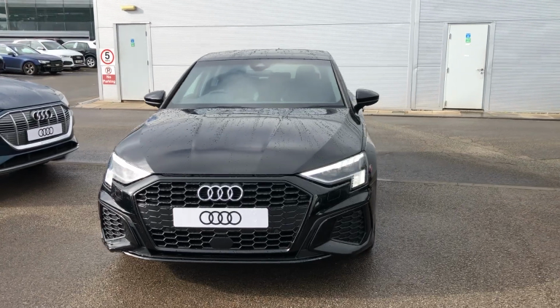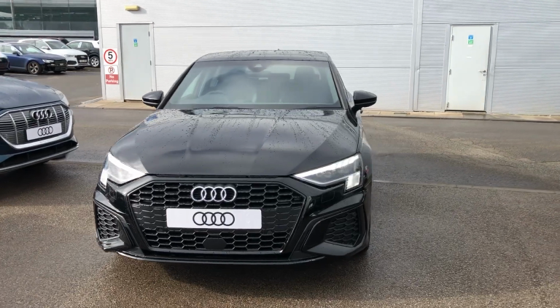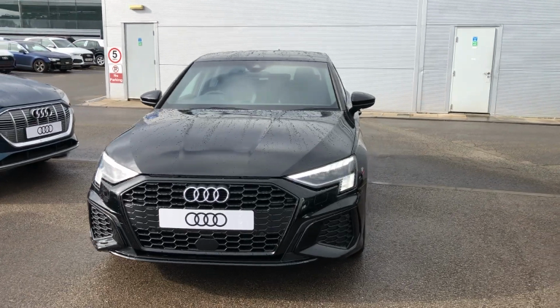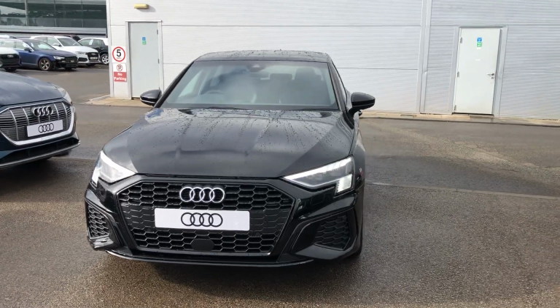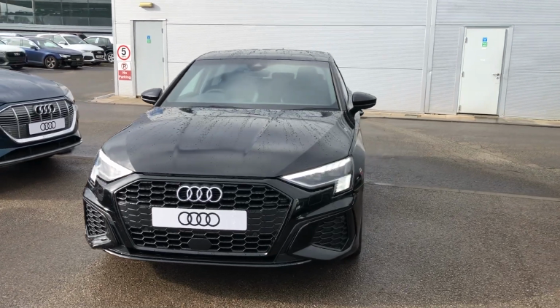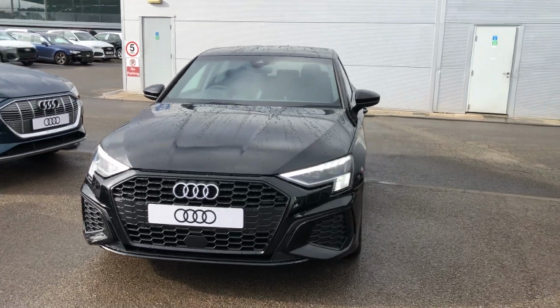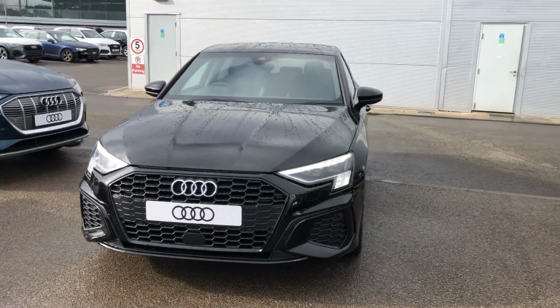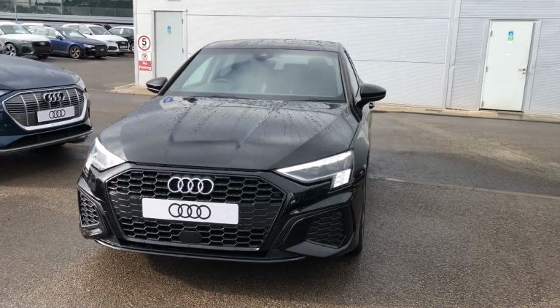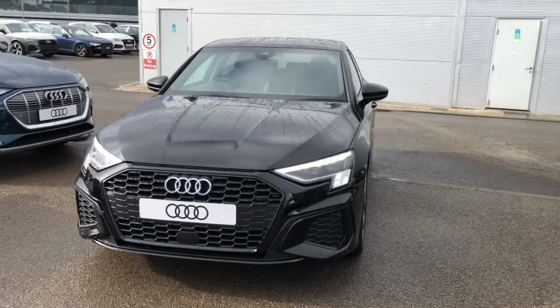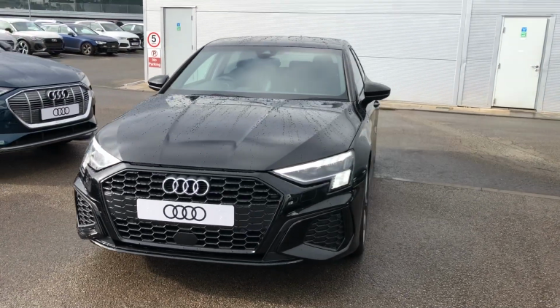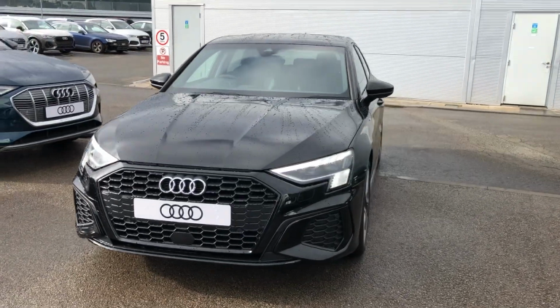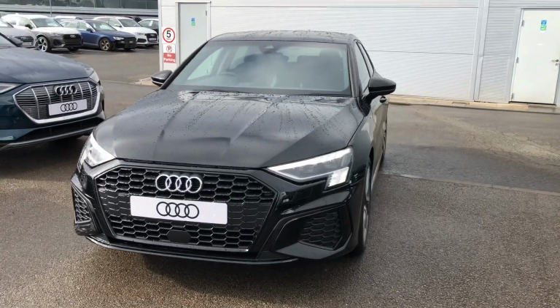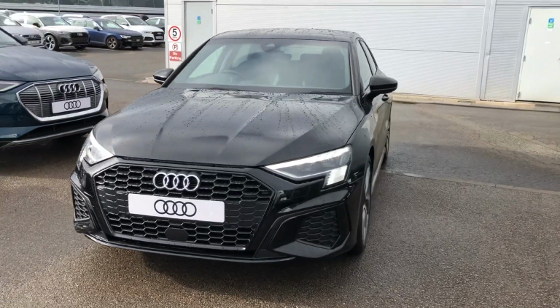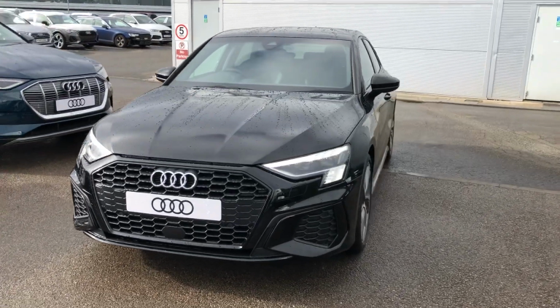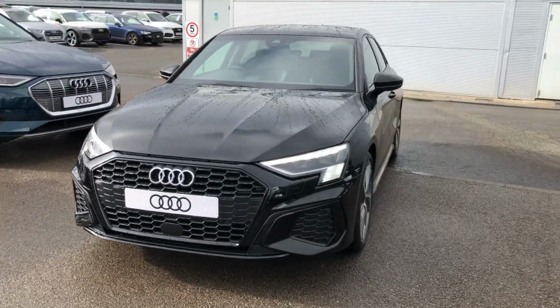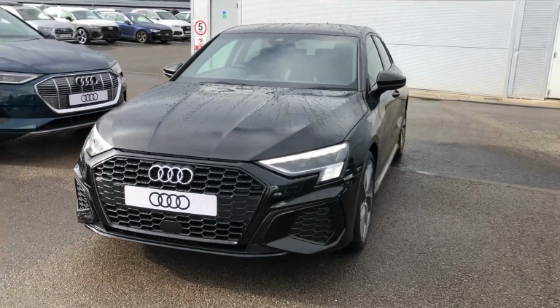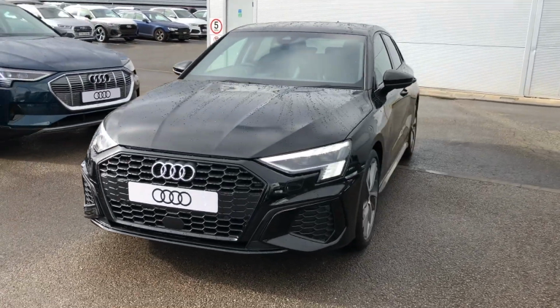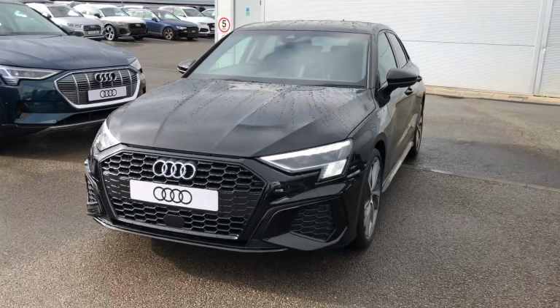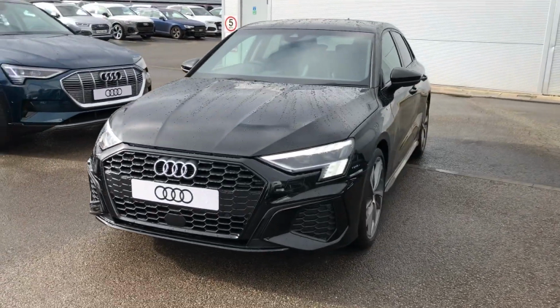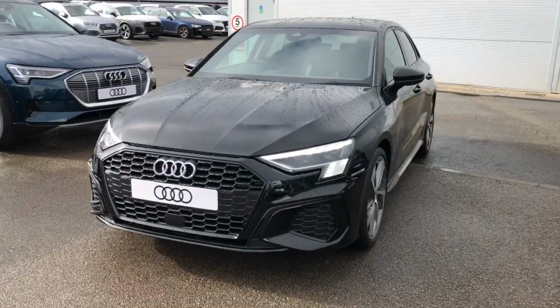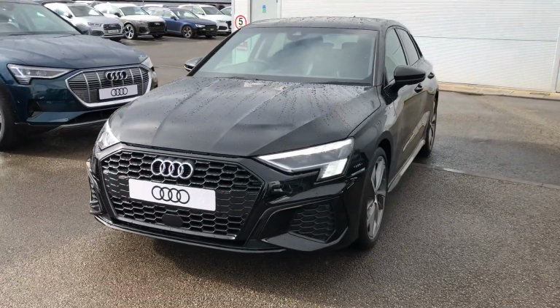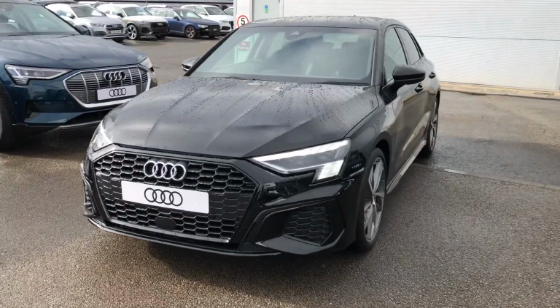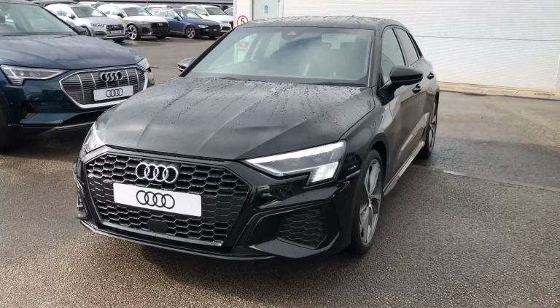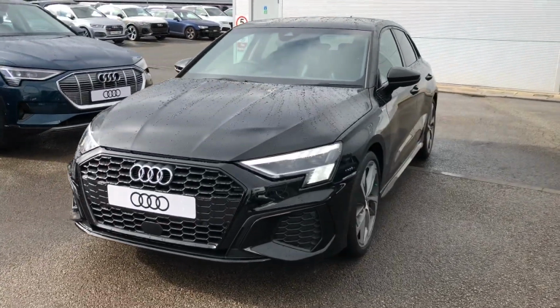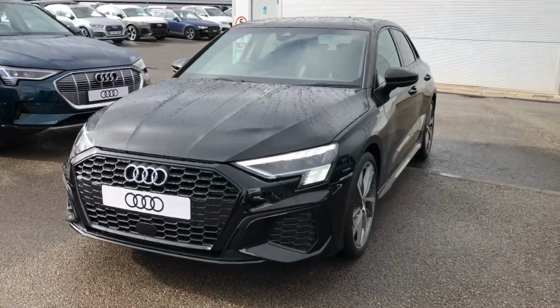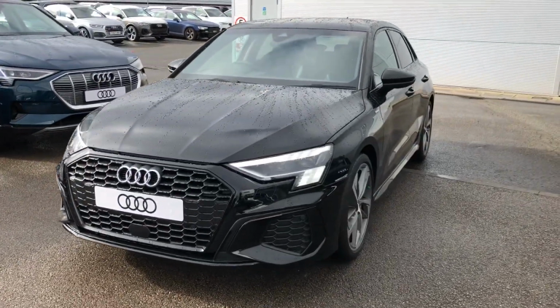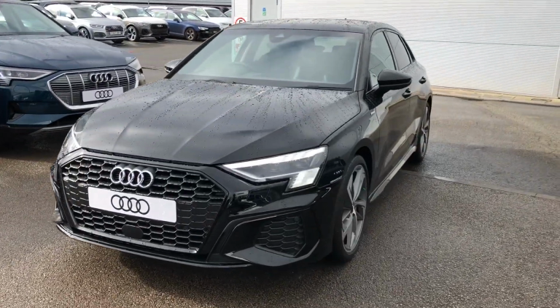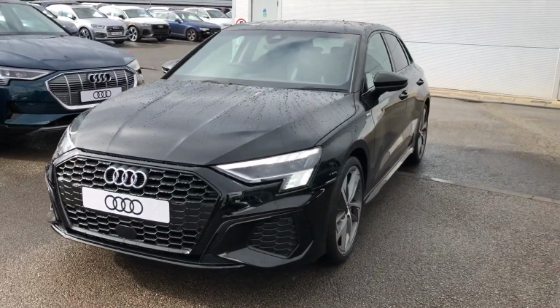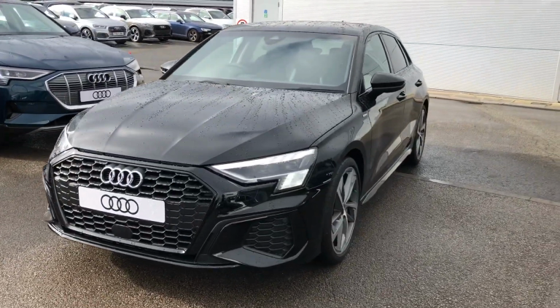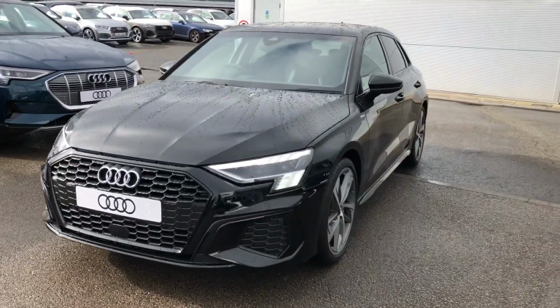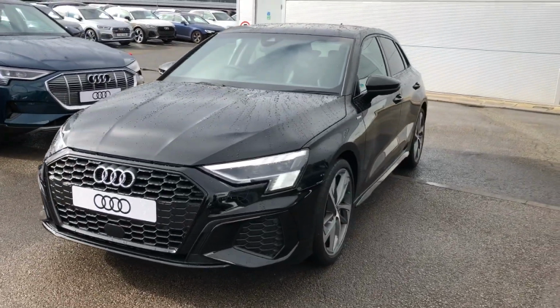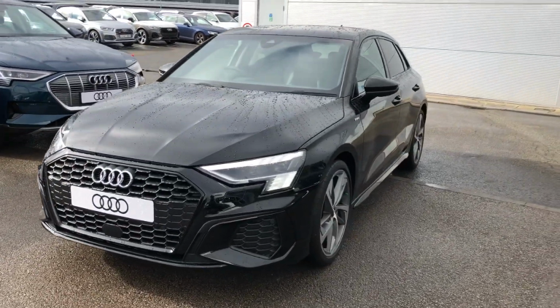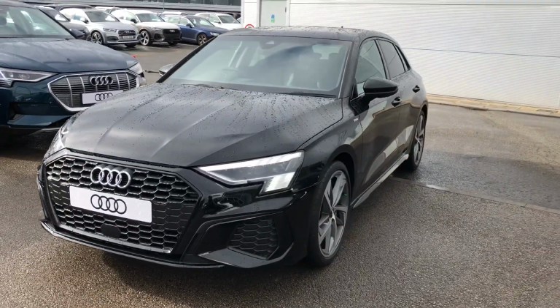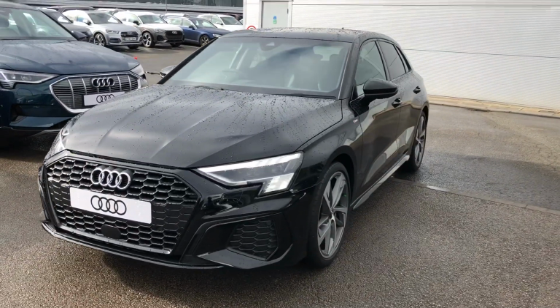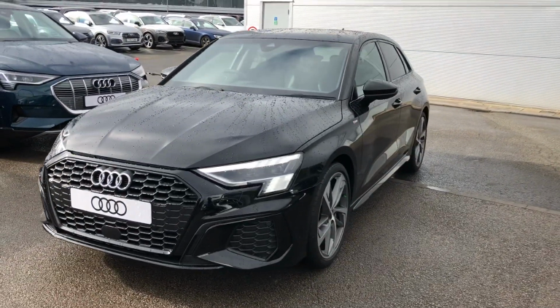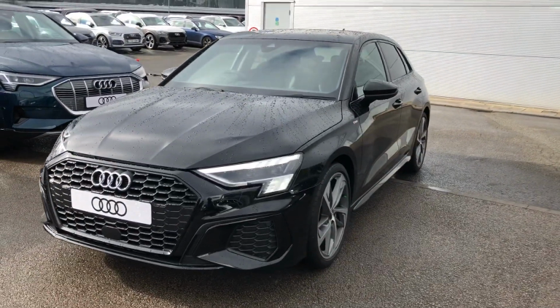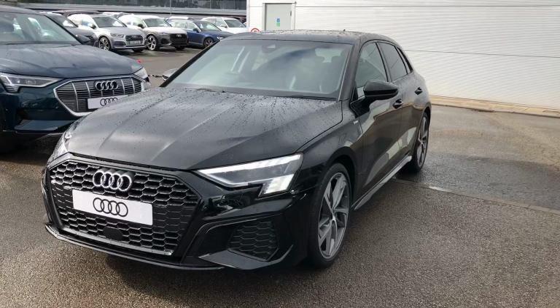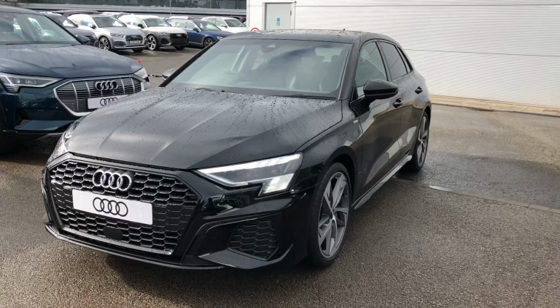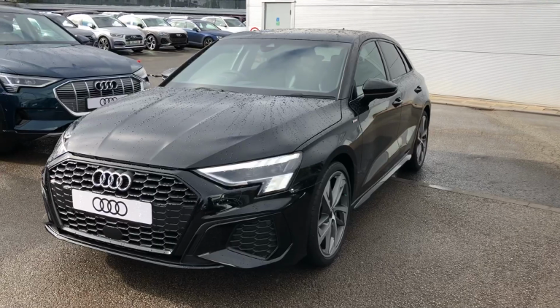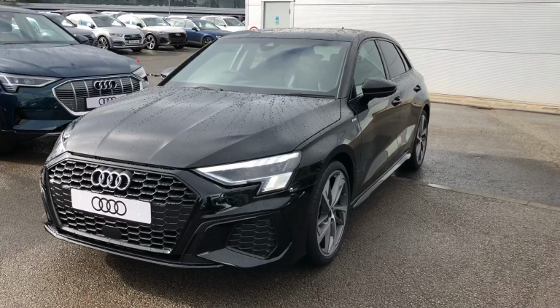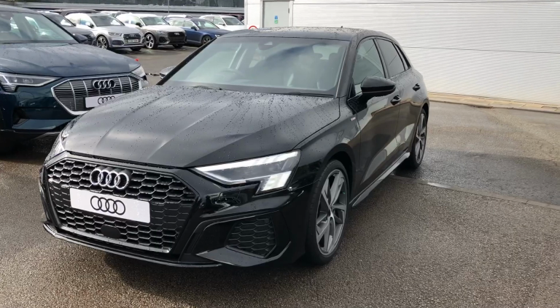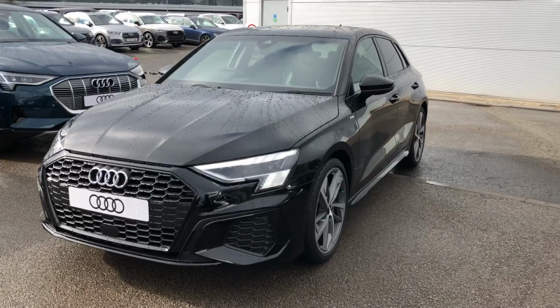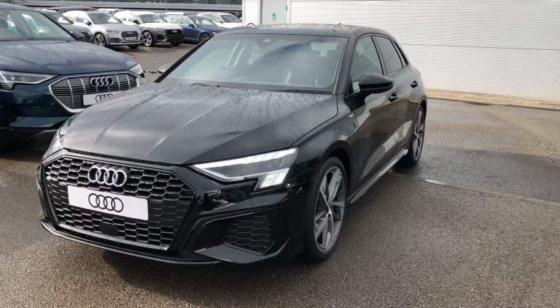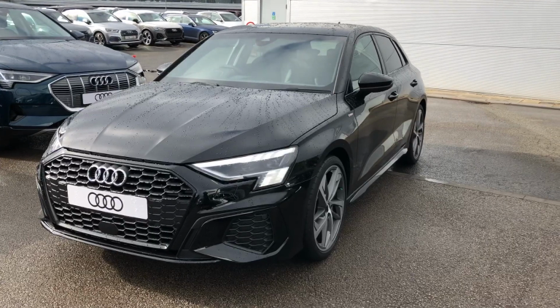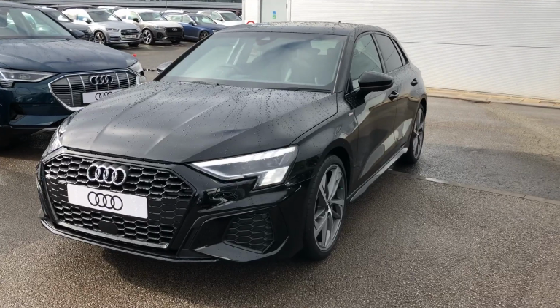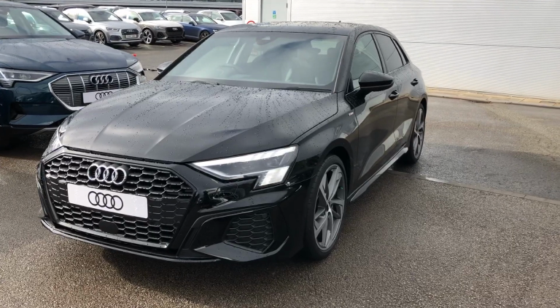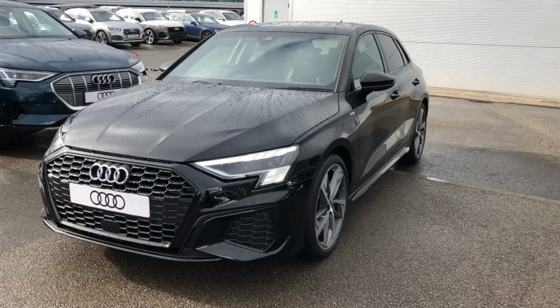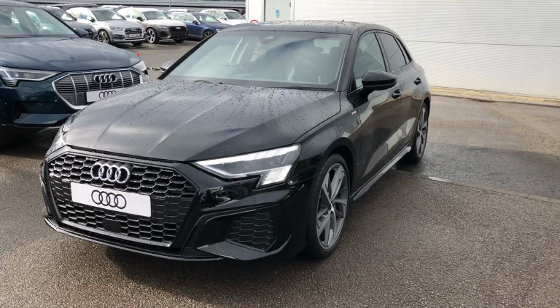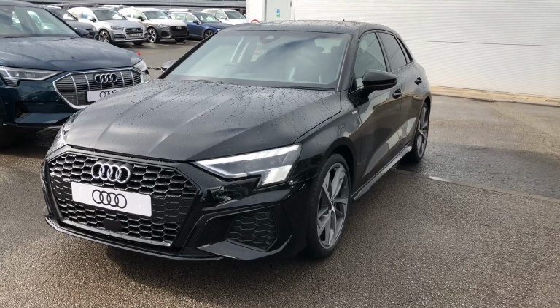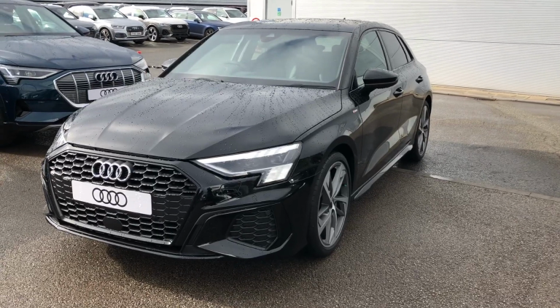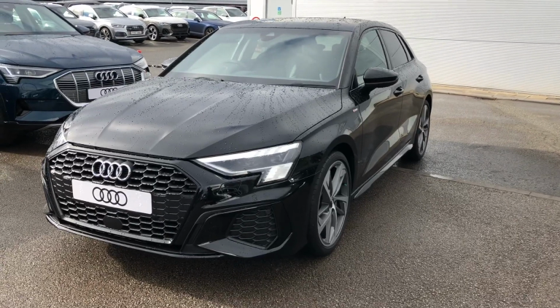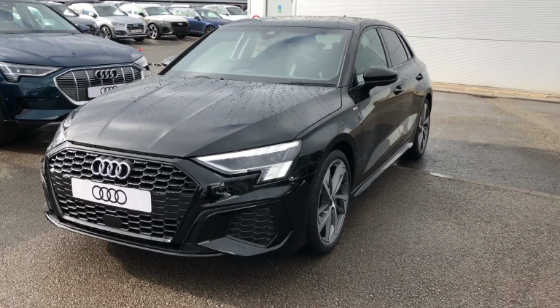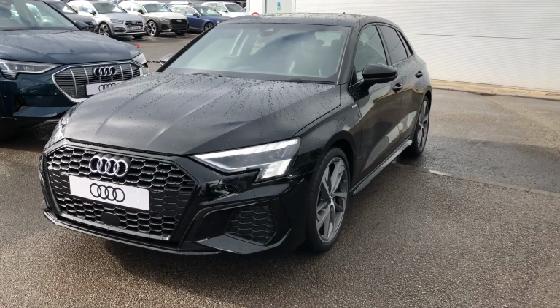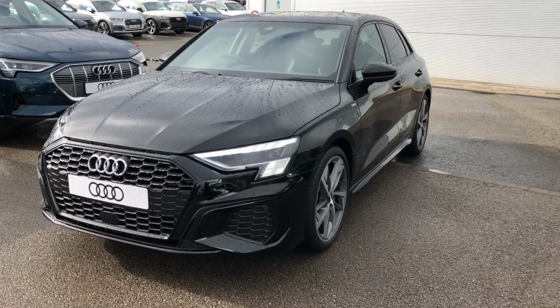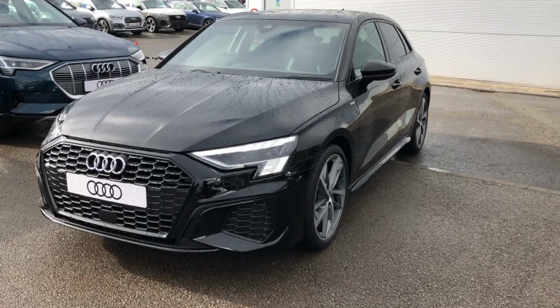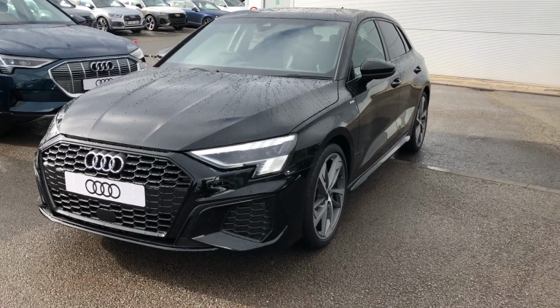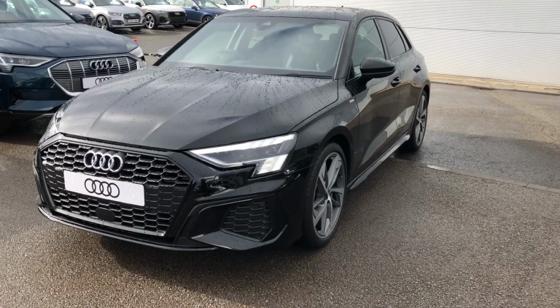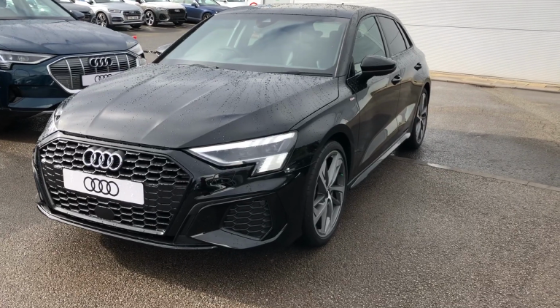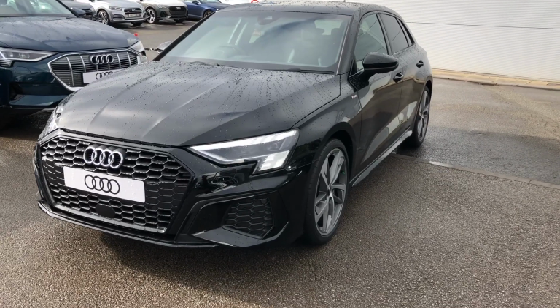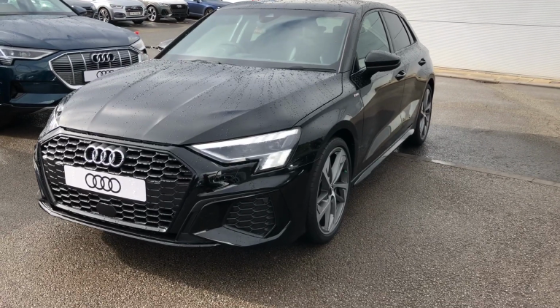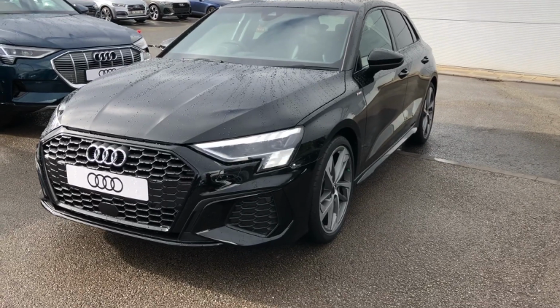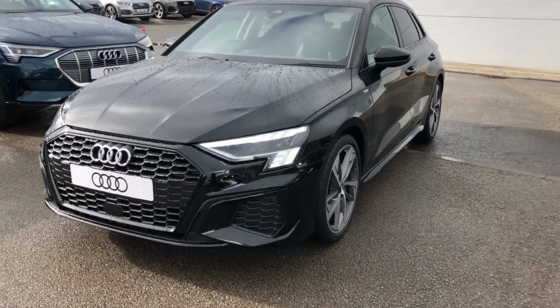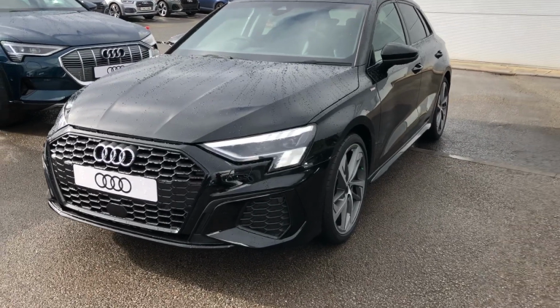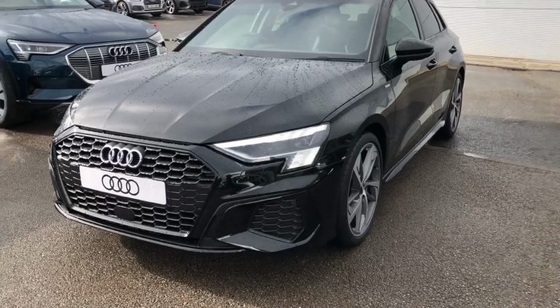Hello there and welcome to Crew Audi. Today we're going to take you on a short tour of this beautiful brand new Audi A3 Sportback.